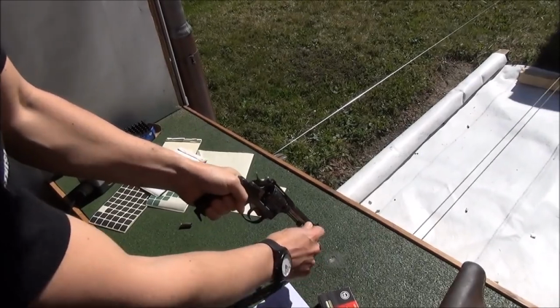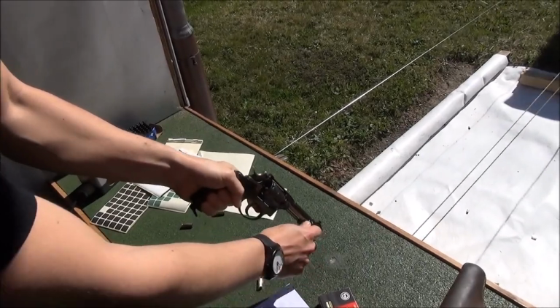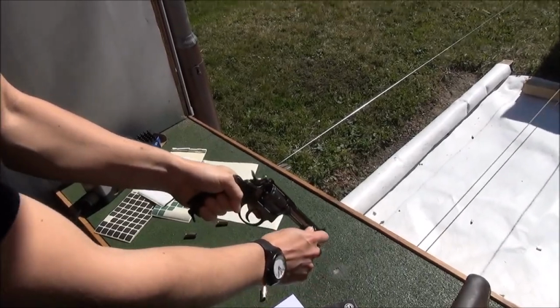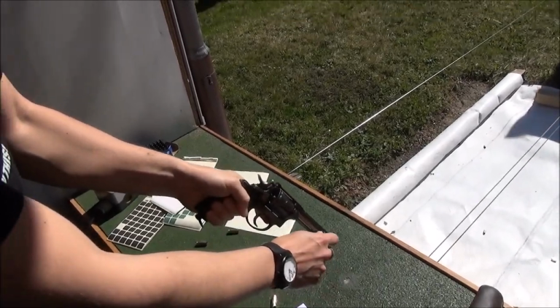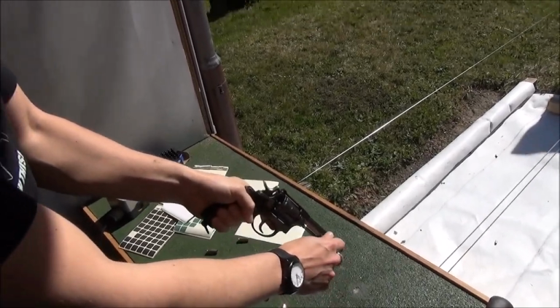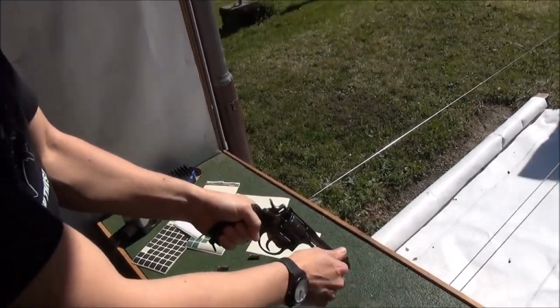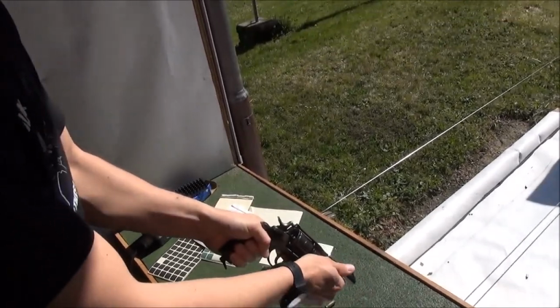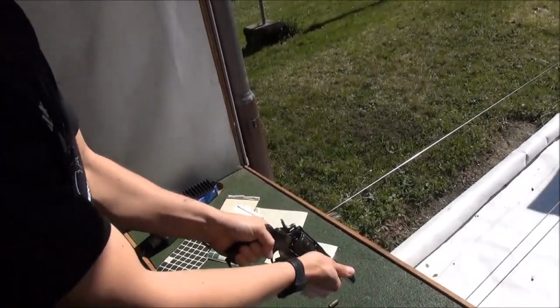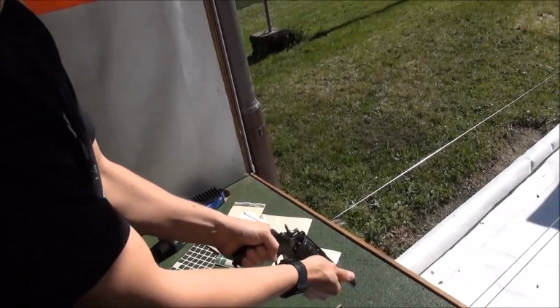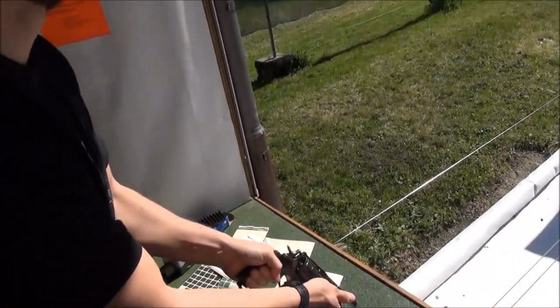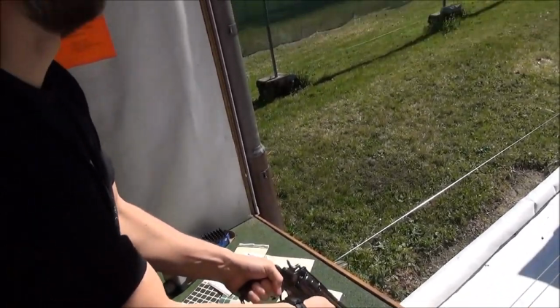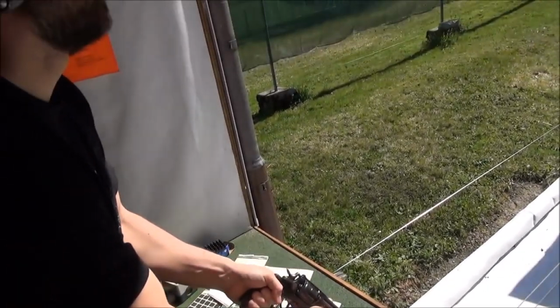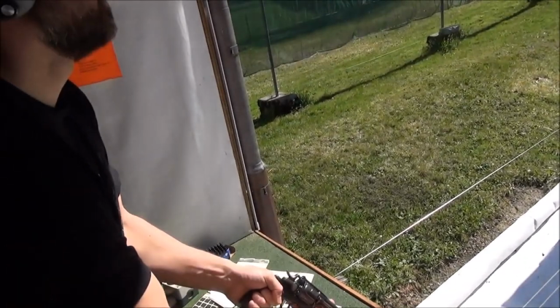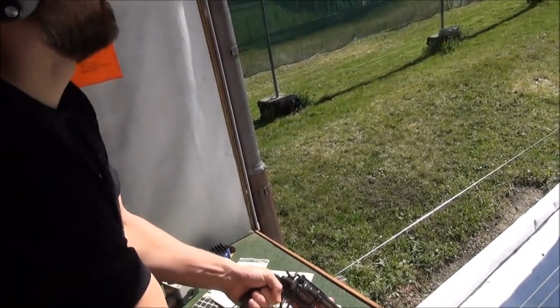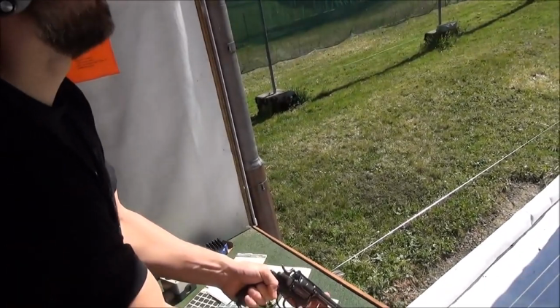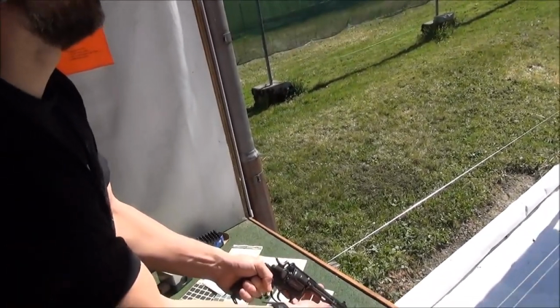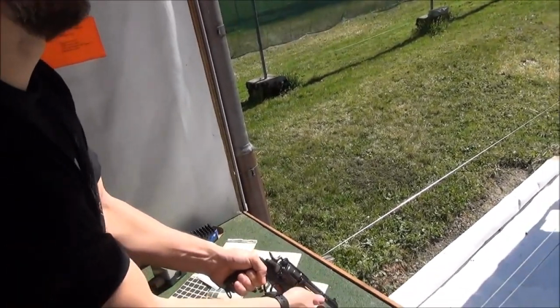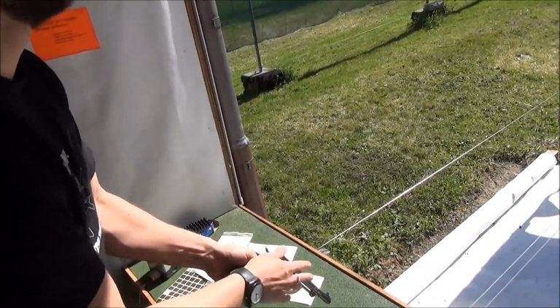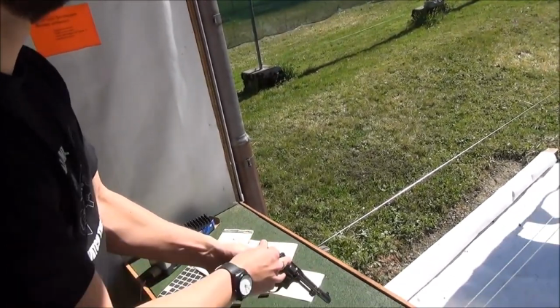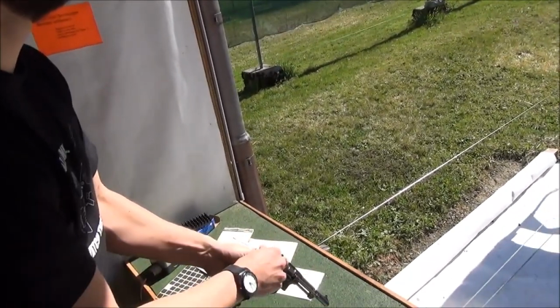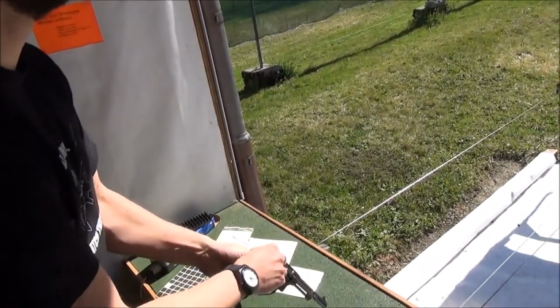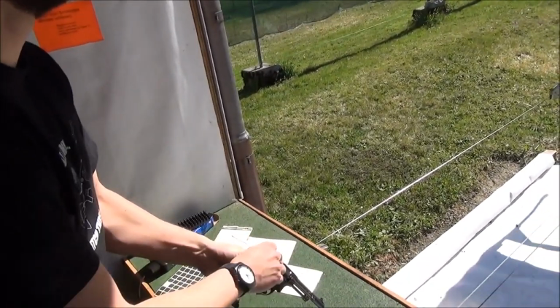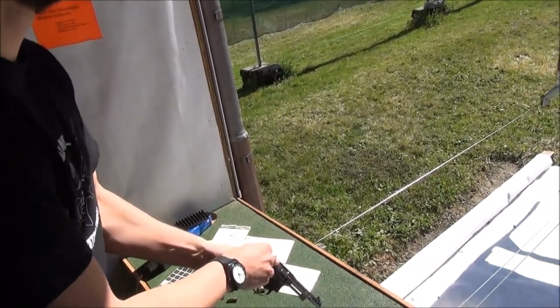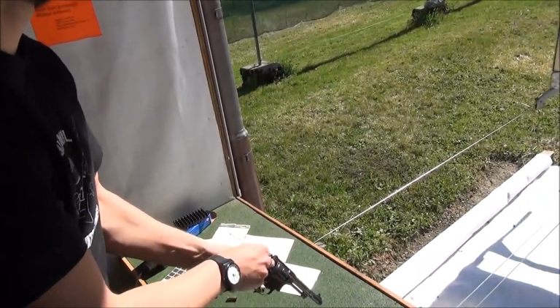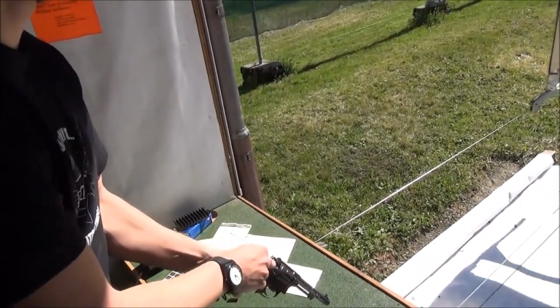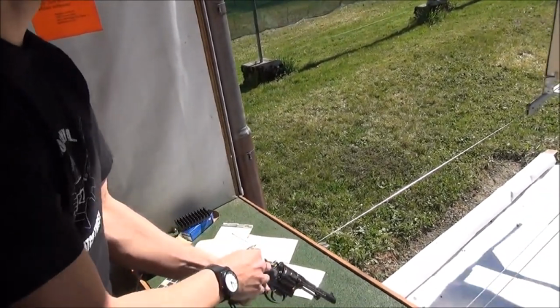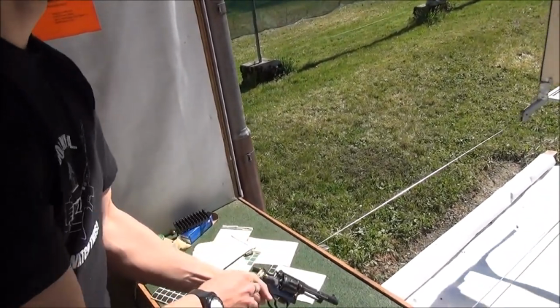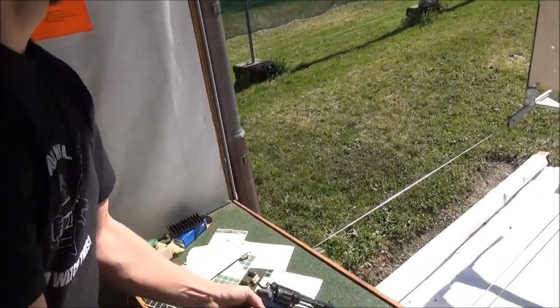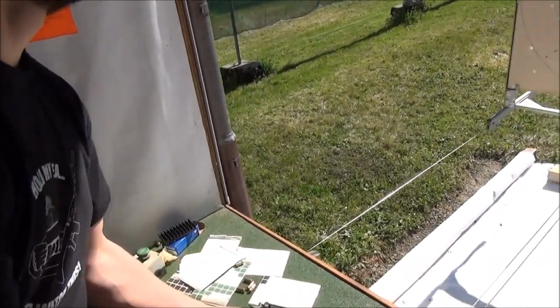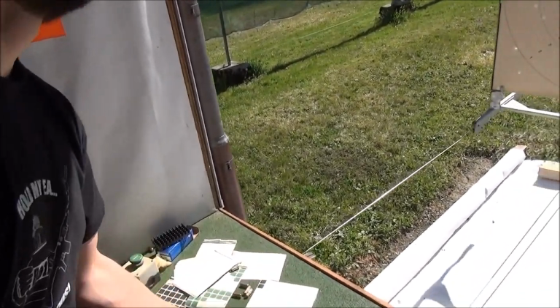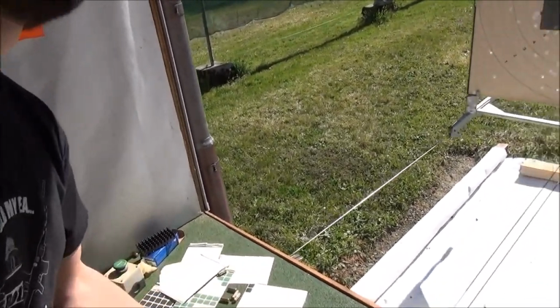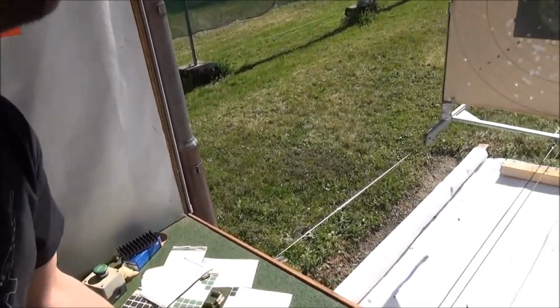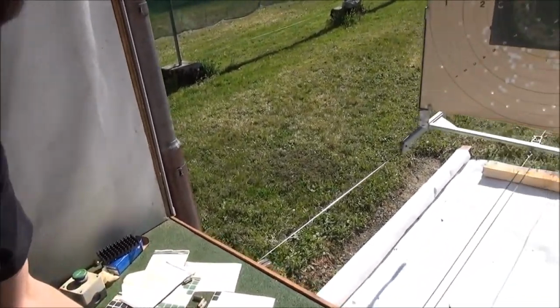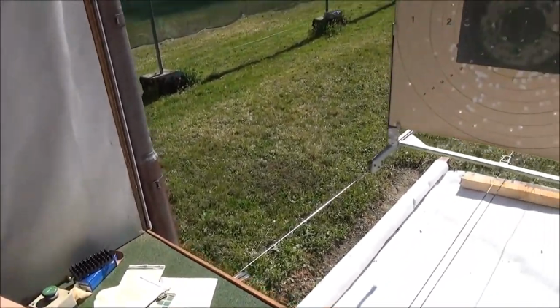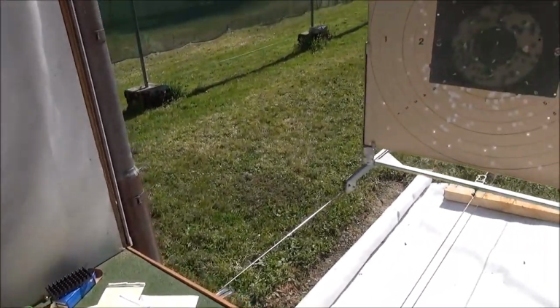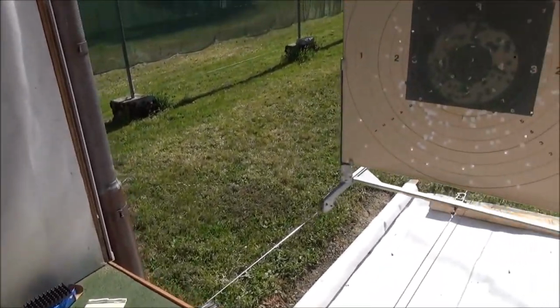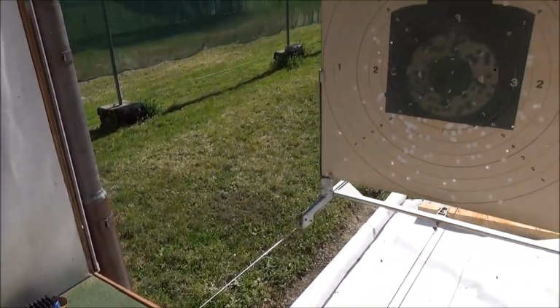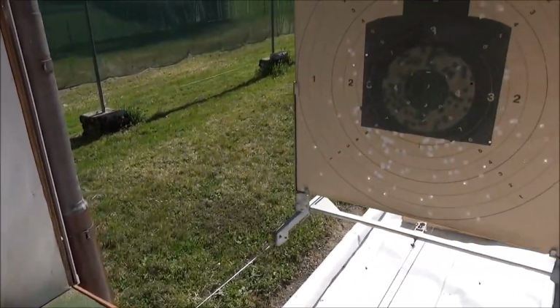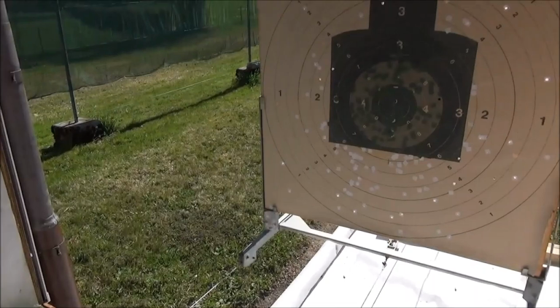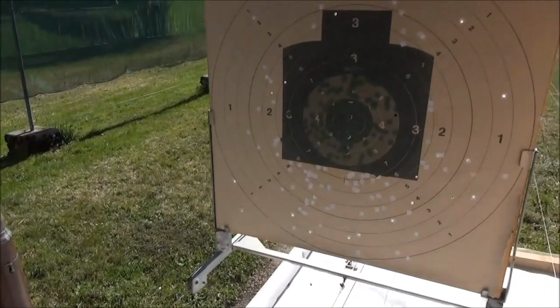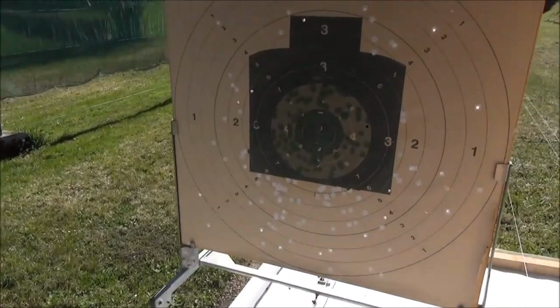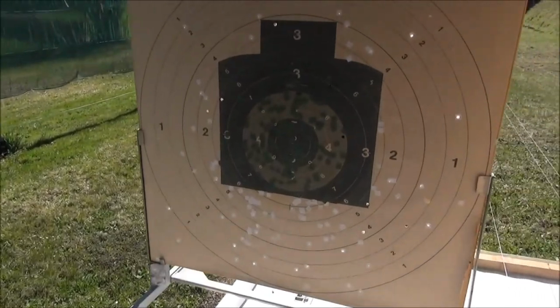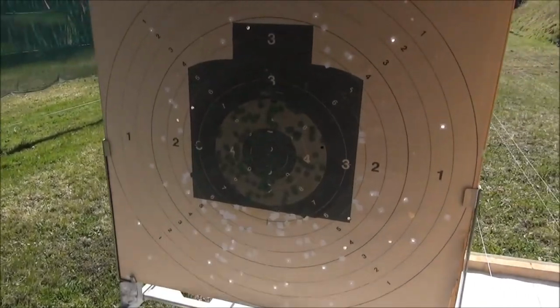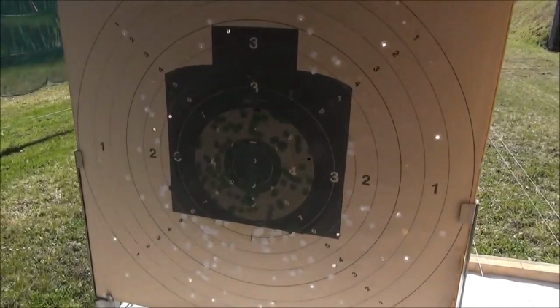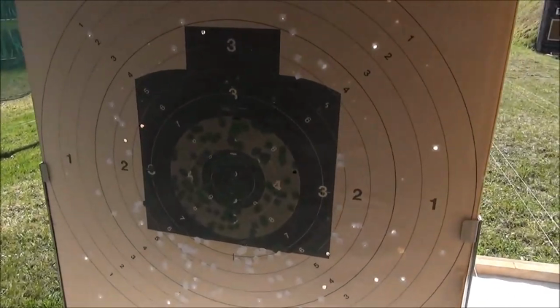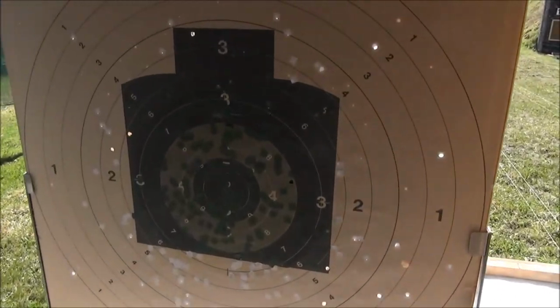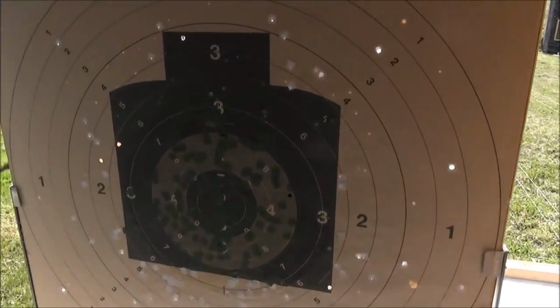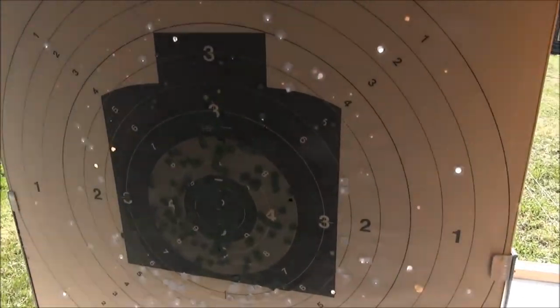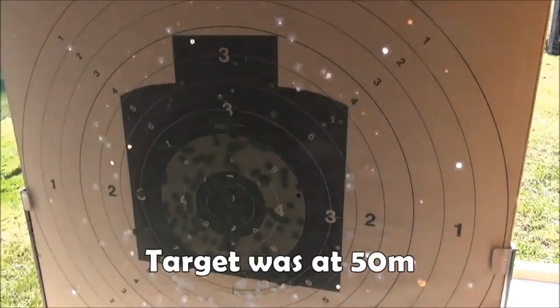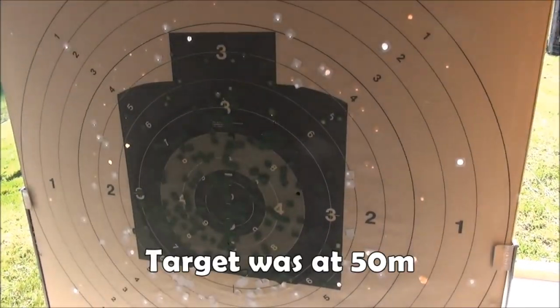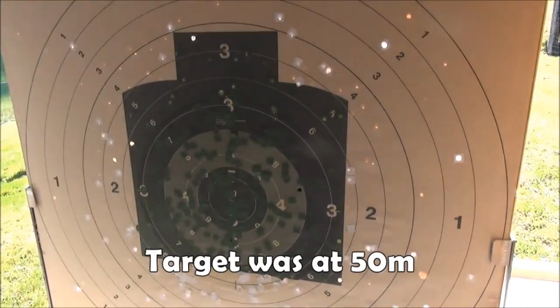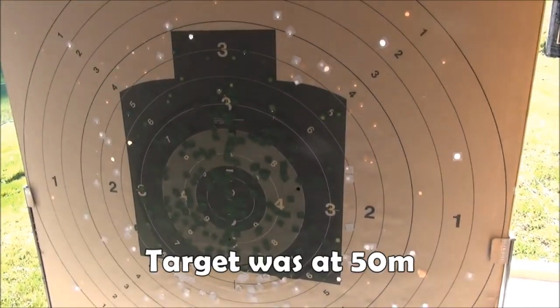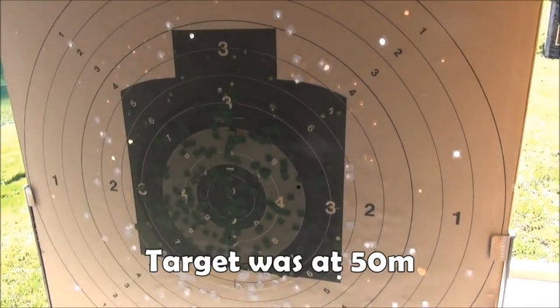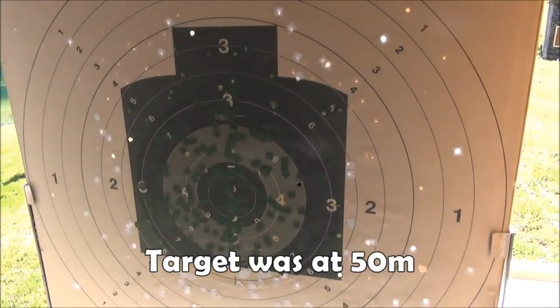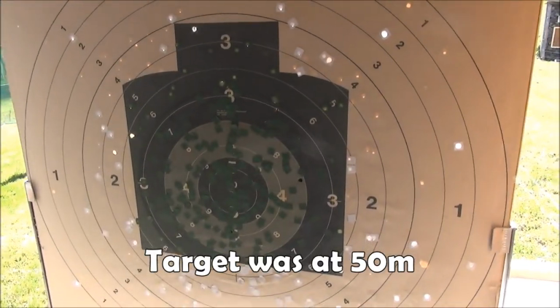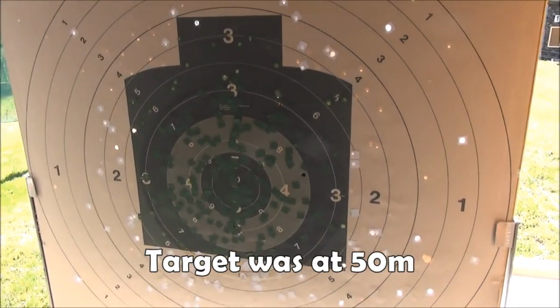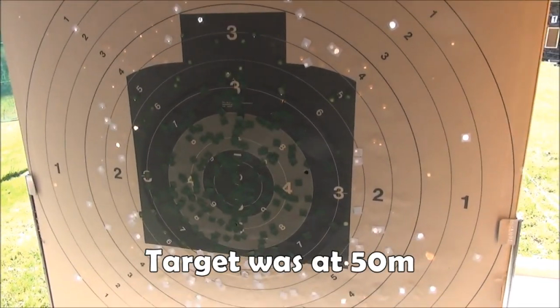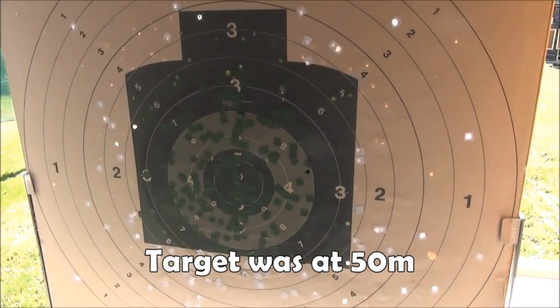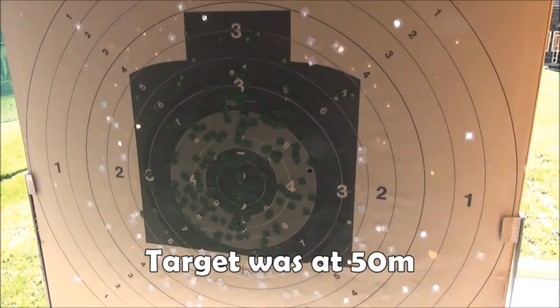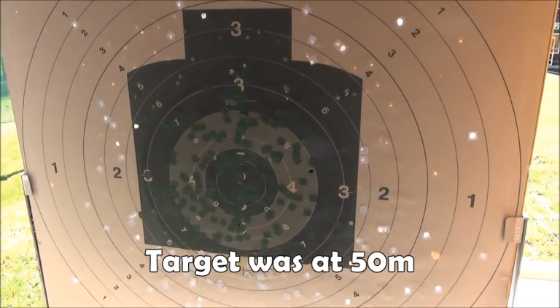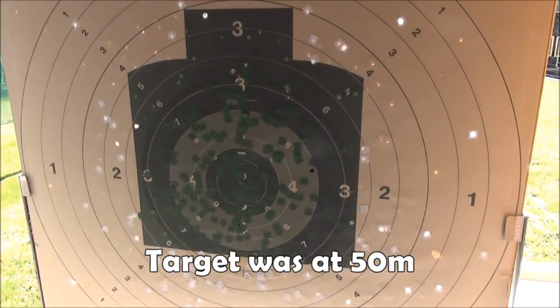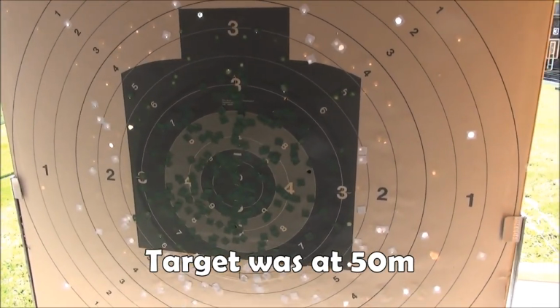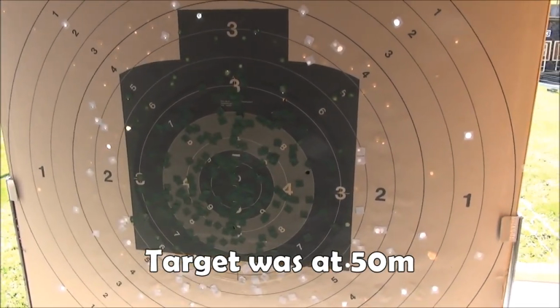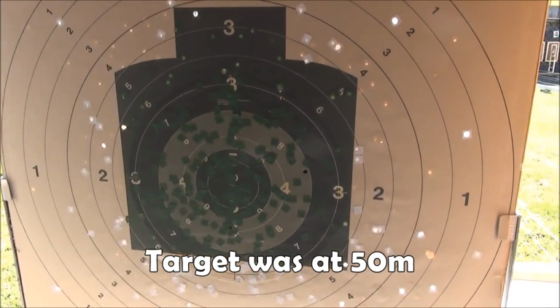Fantastic. And better than my original ones. Never mind.